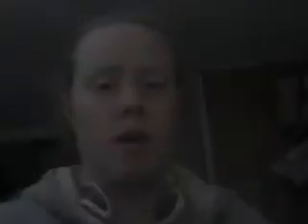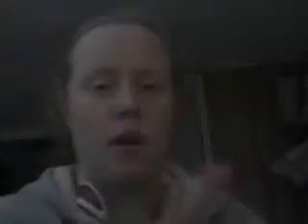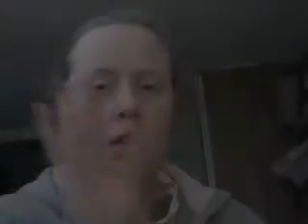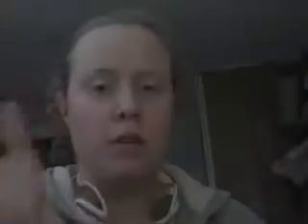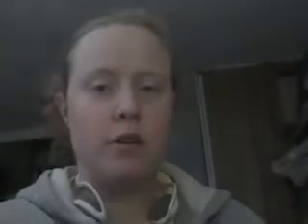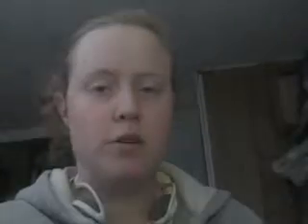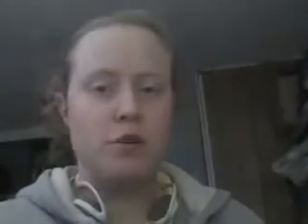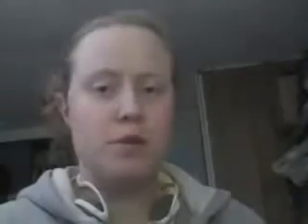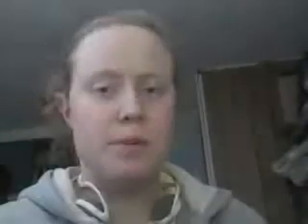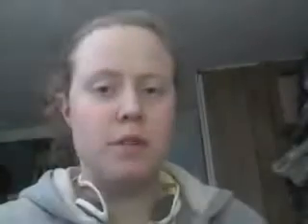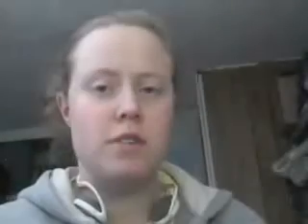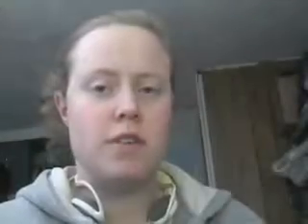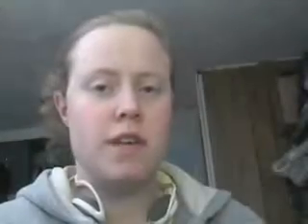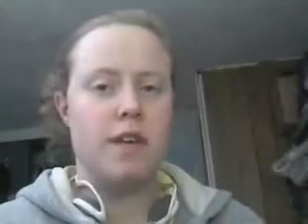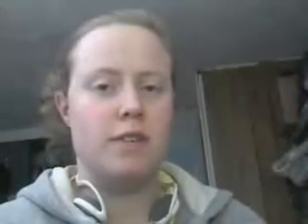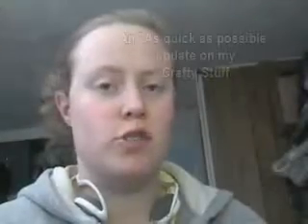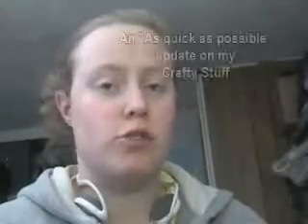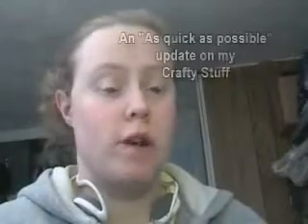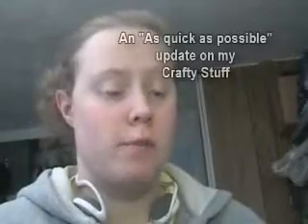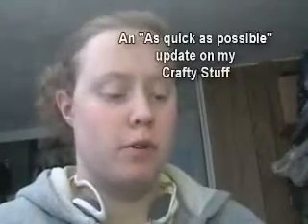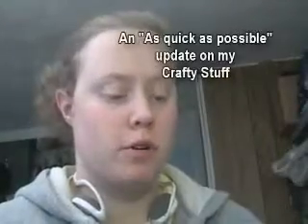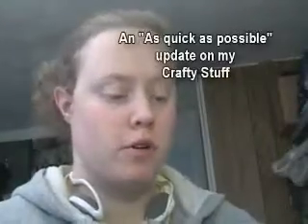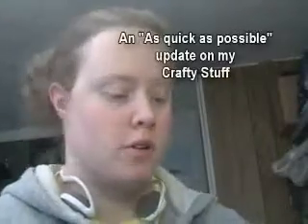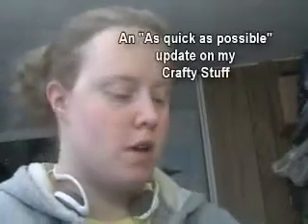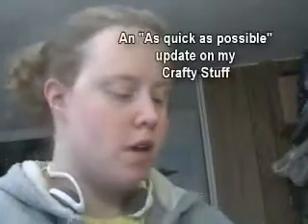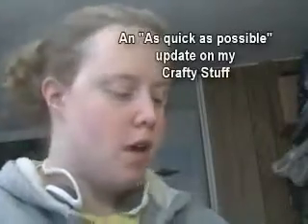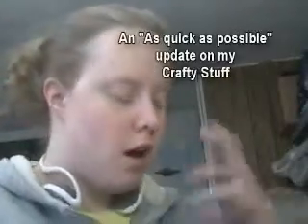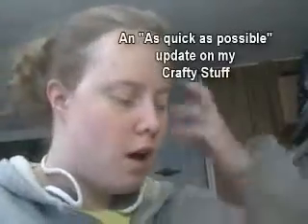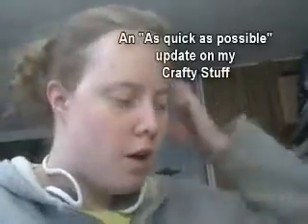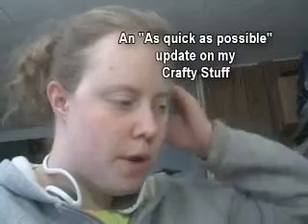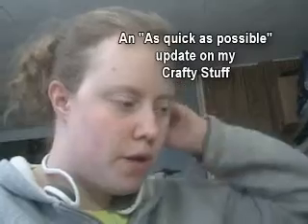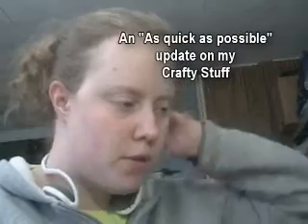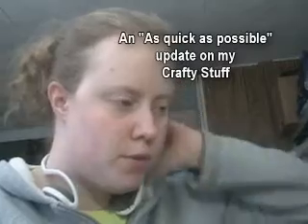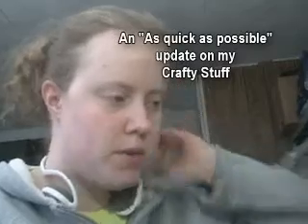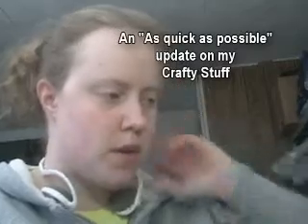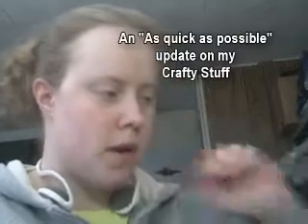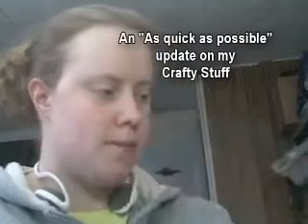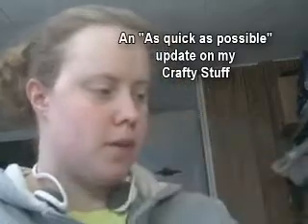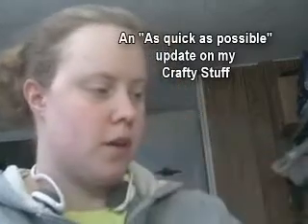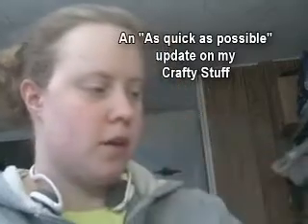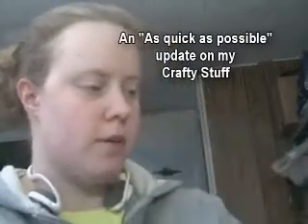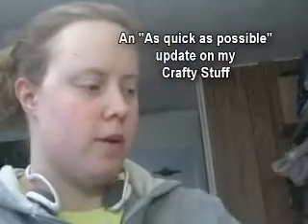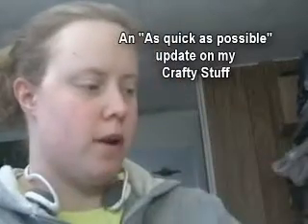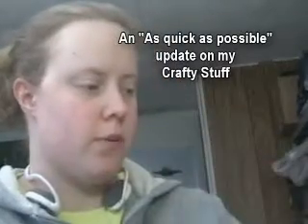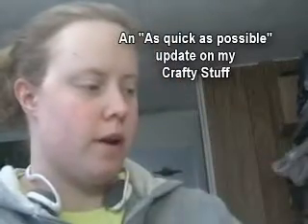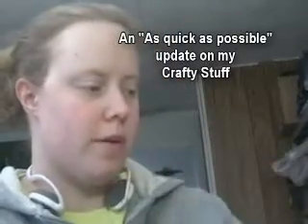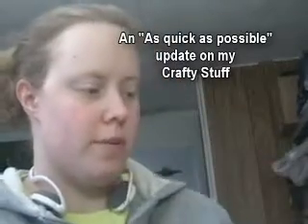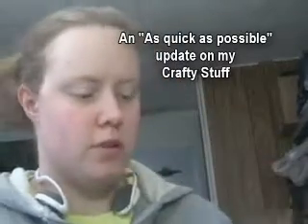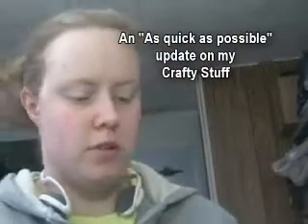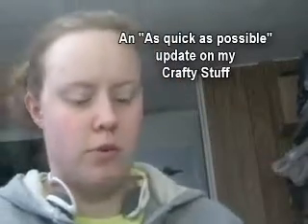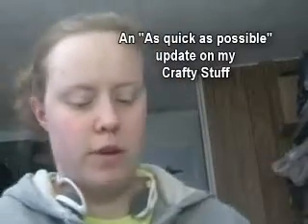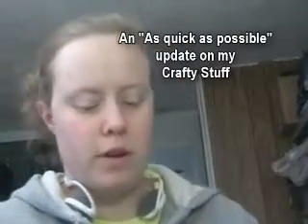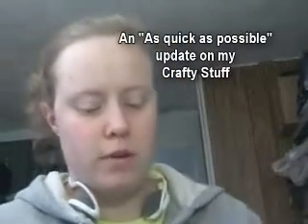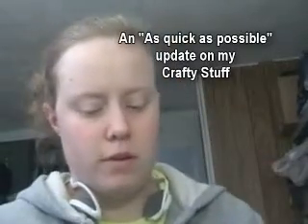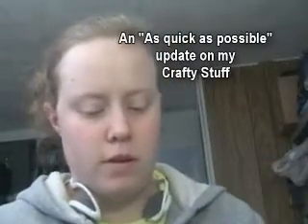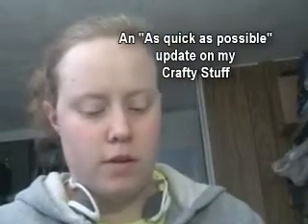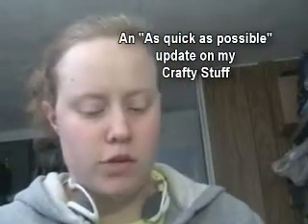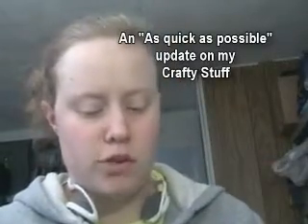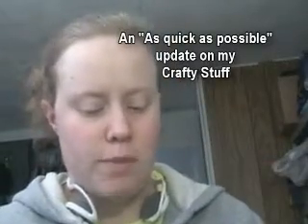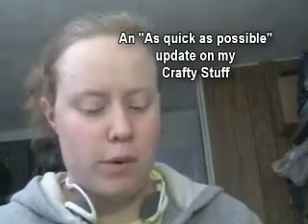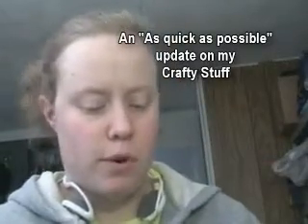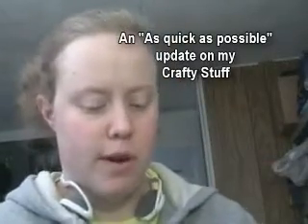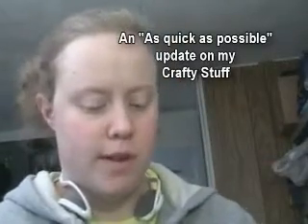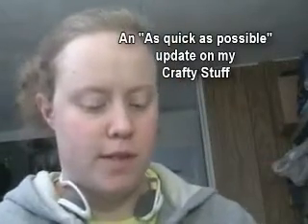Hello YouTubers and scrapbookers. I just wanted to update you on what I've been doing scrappy wise.